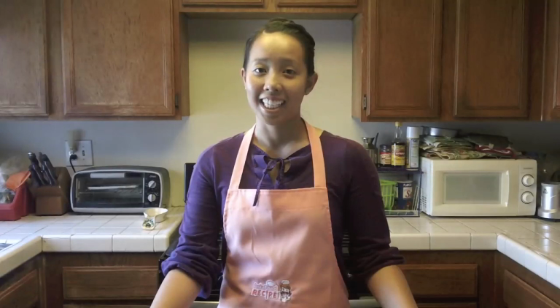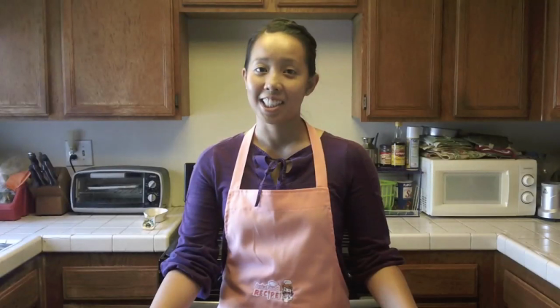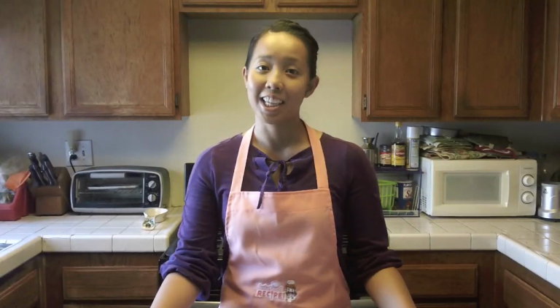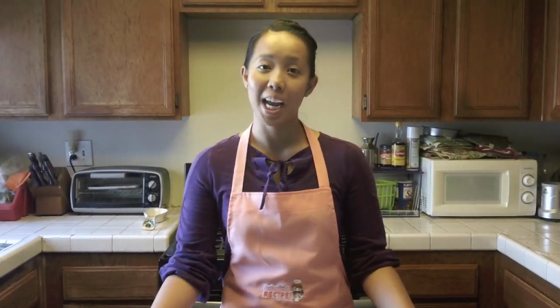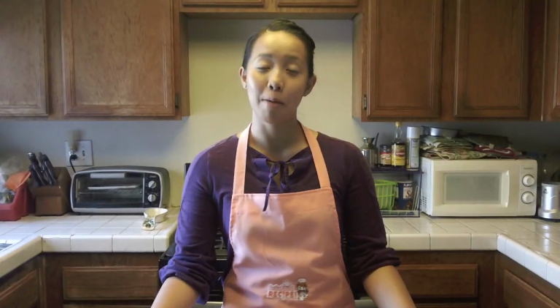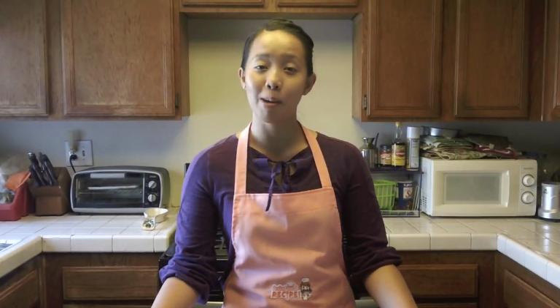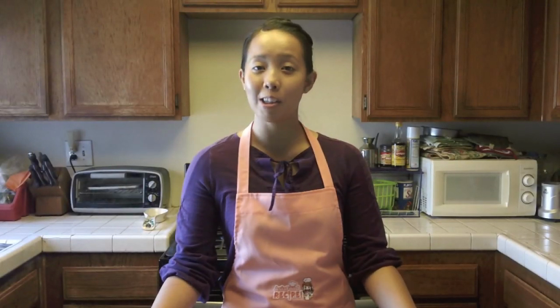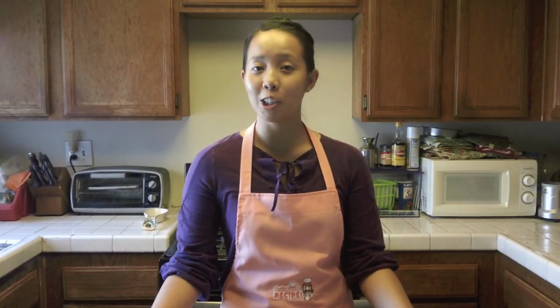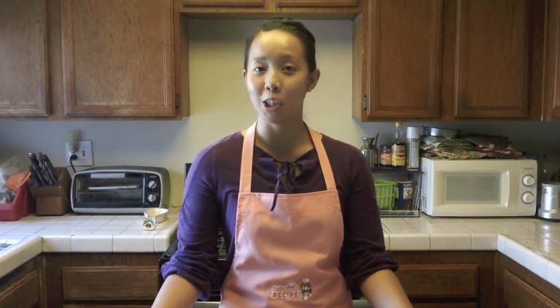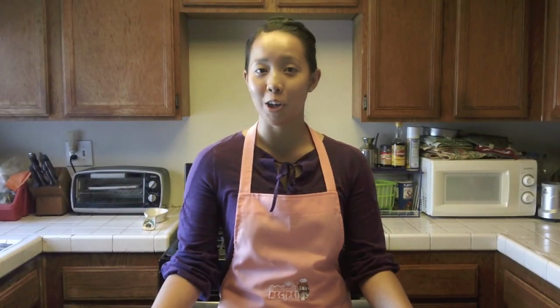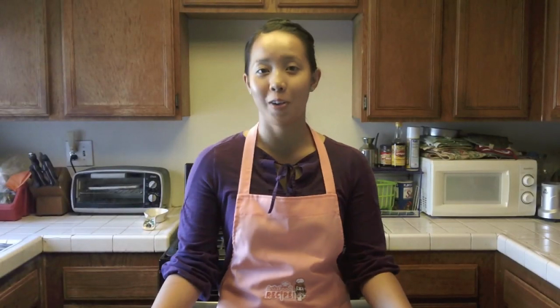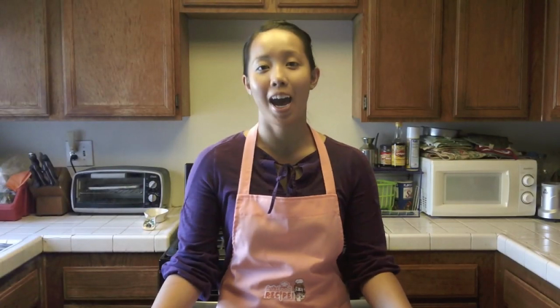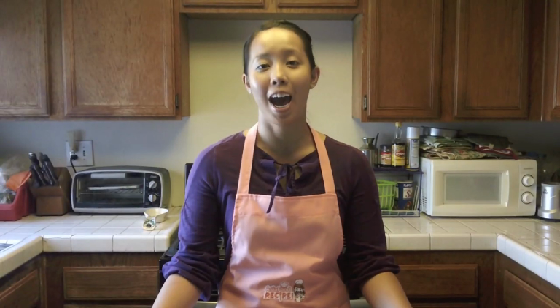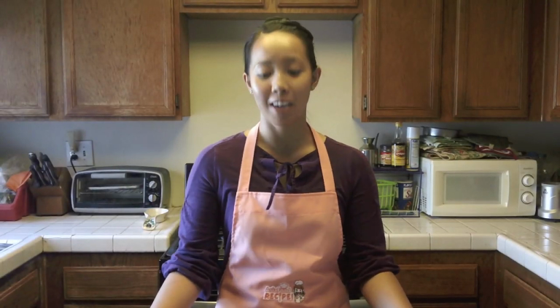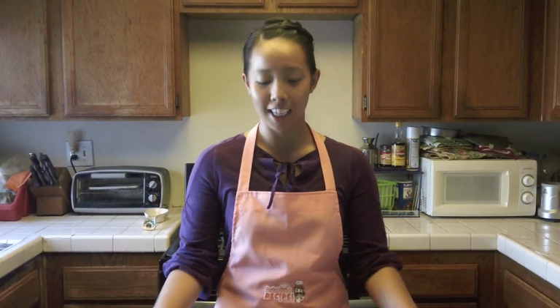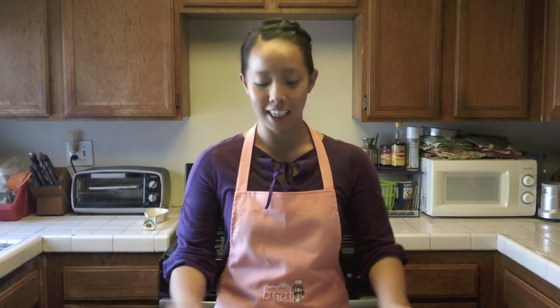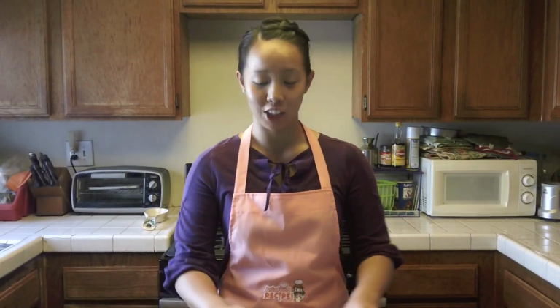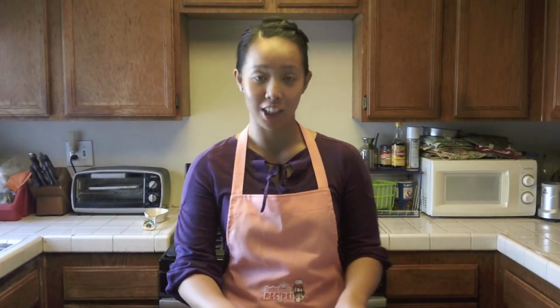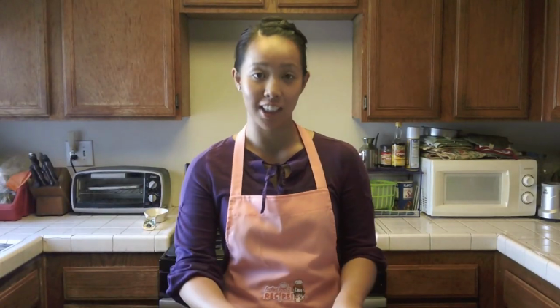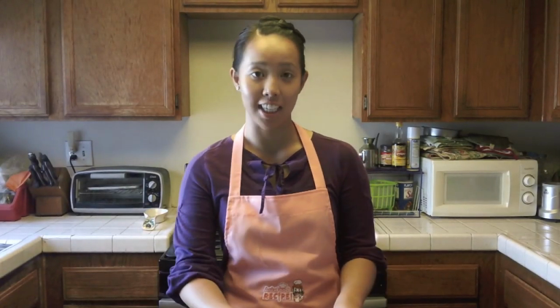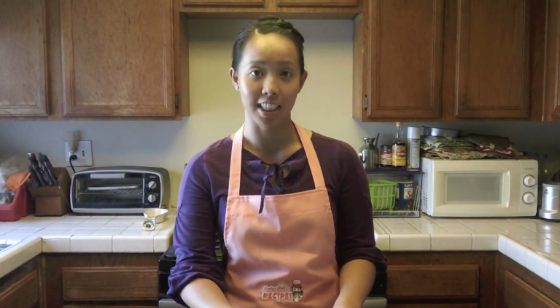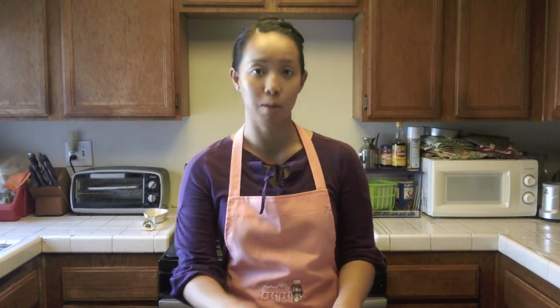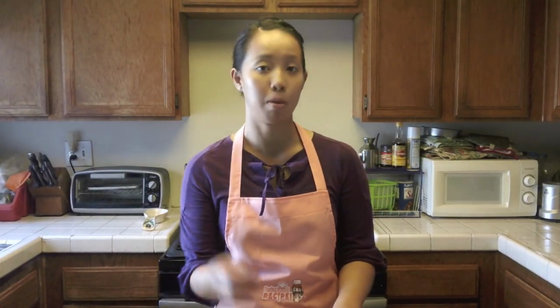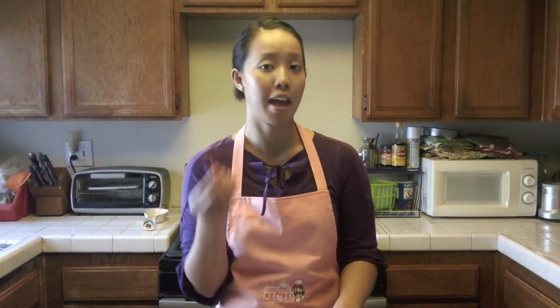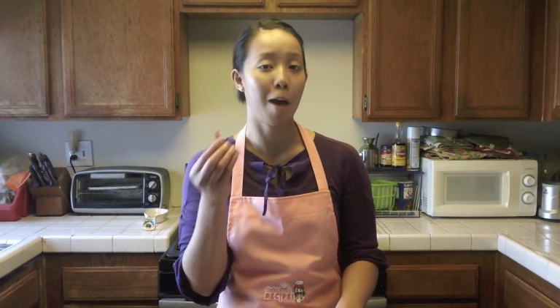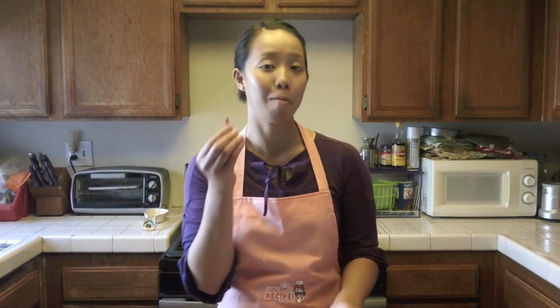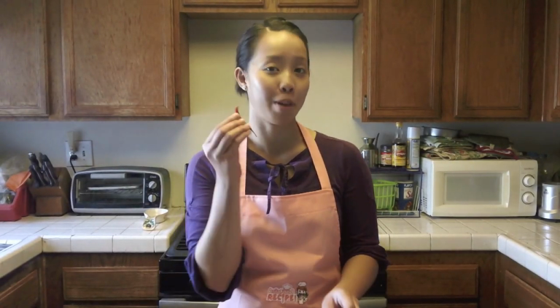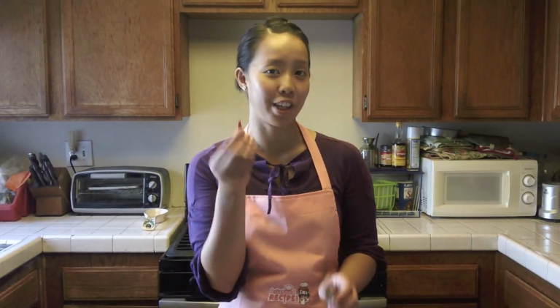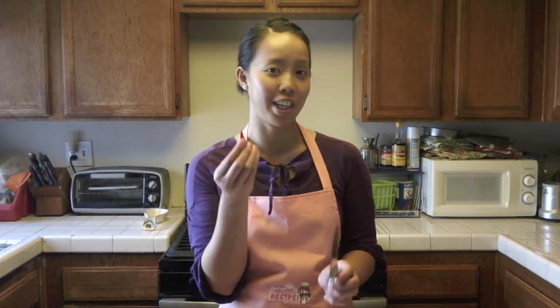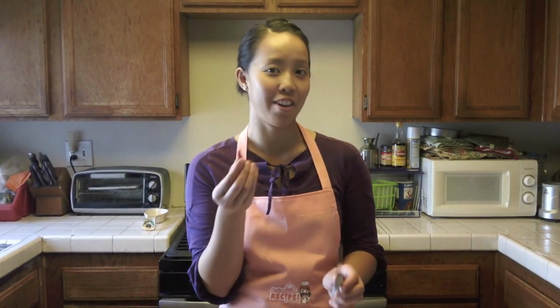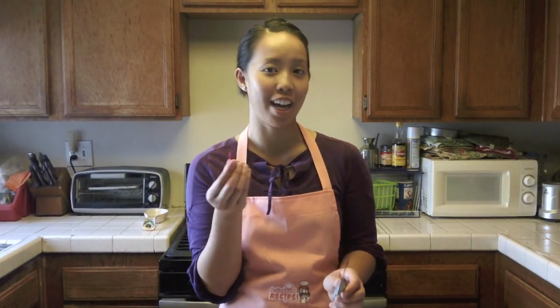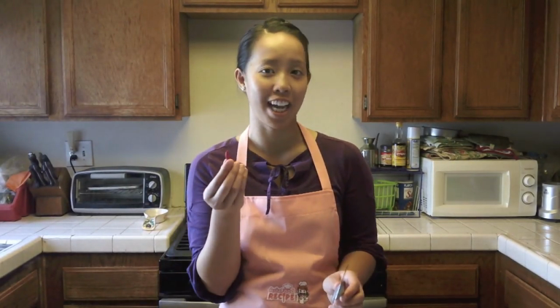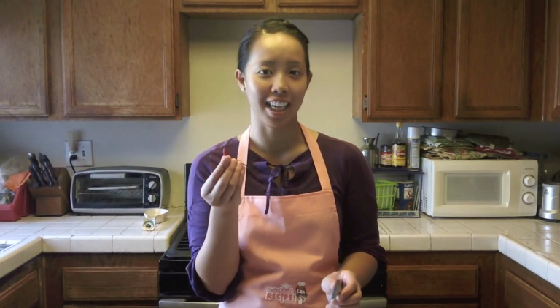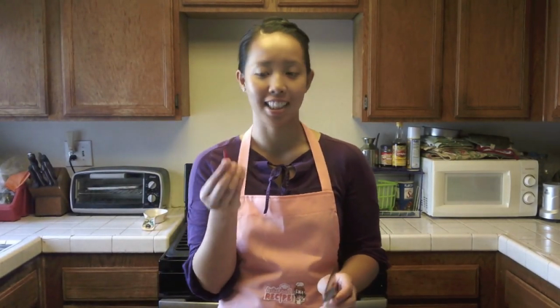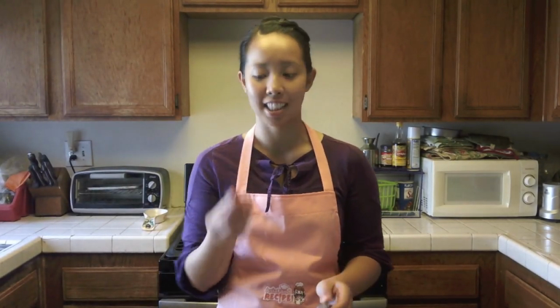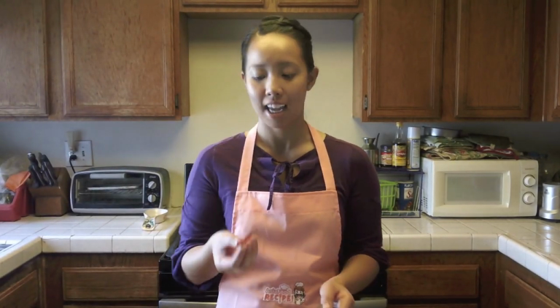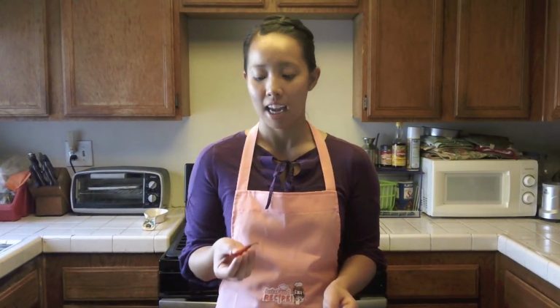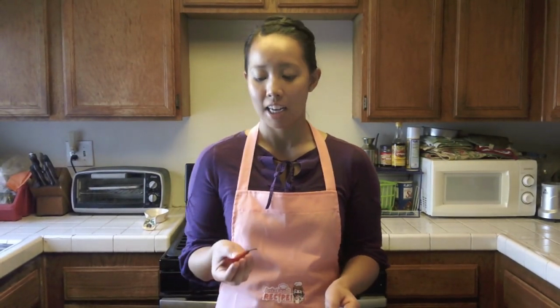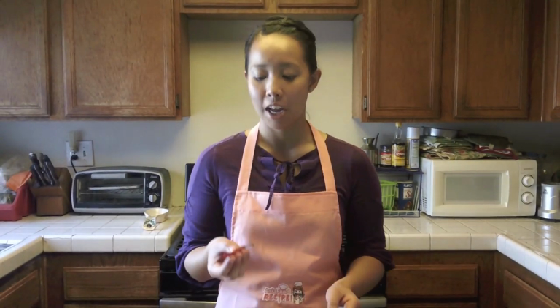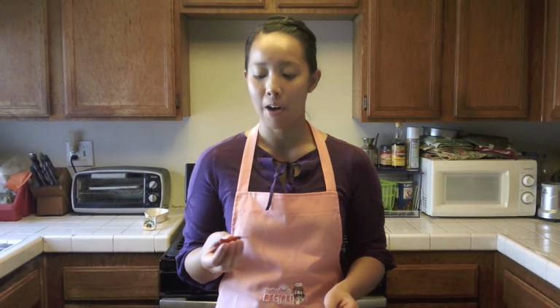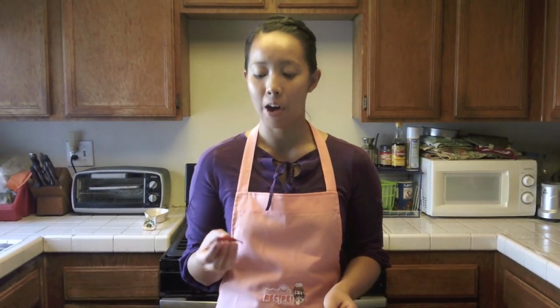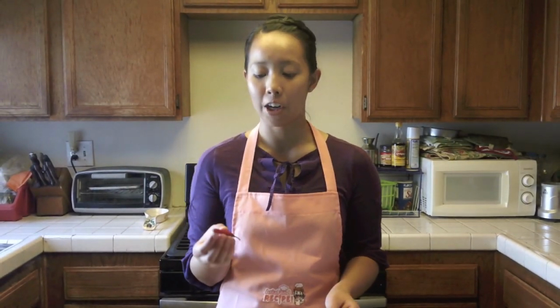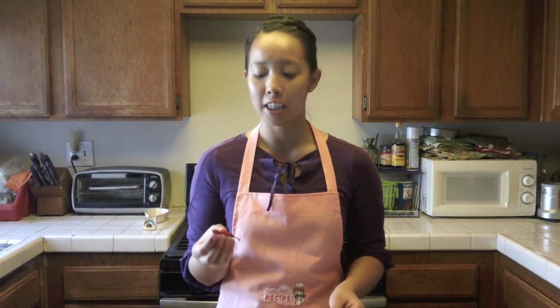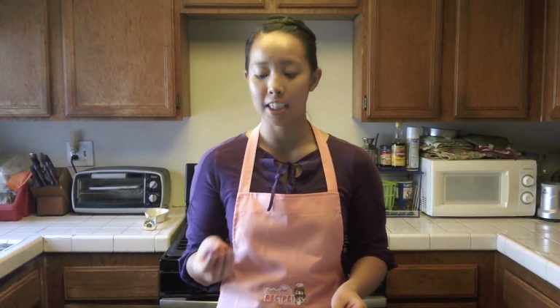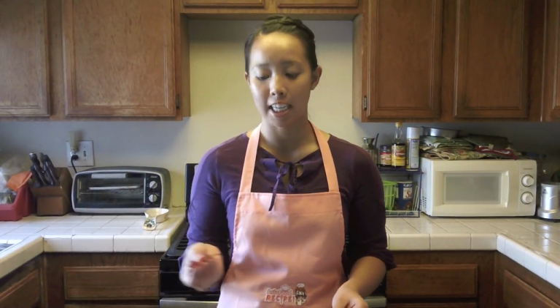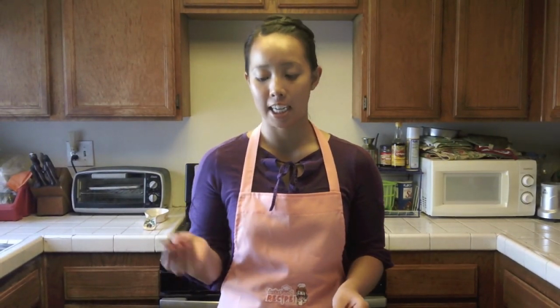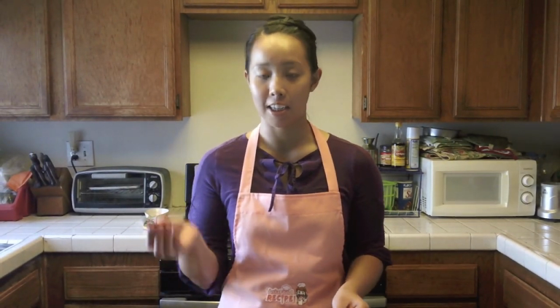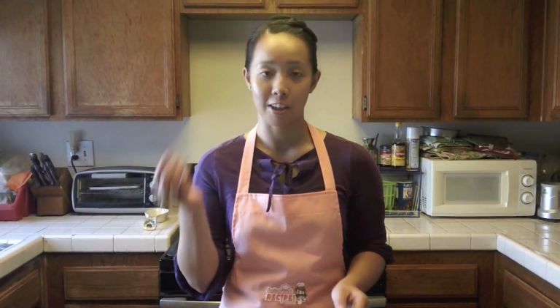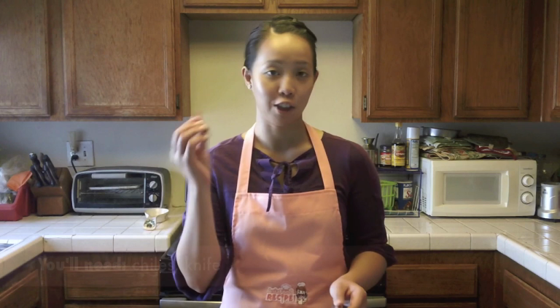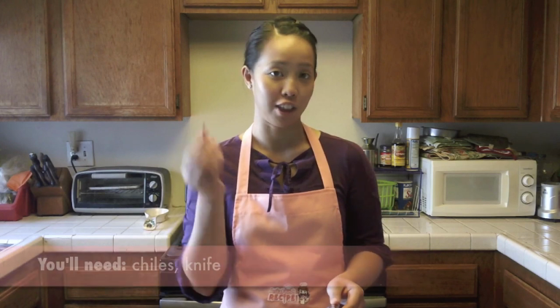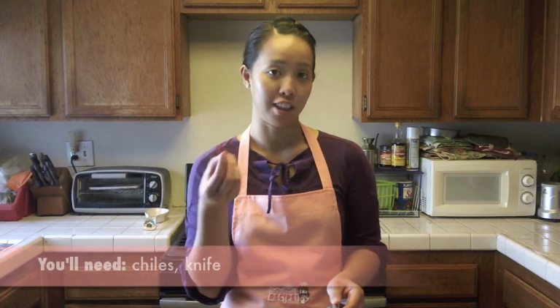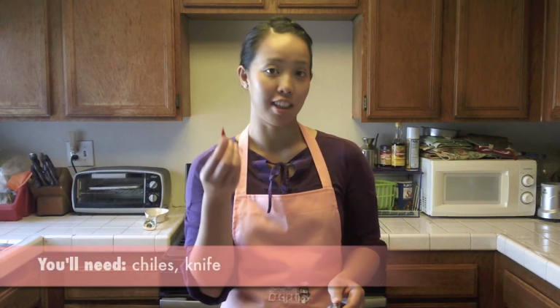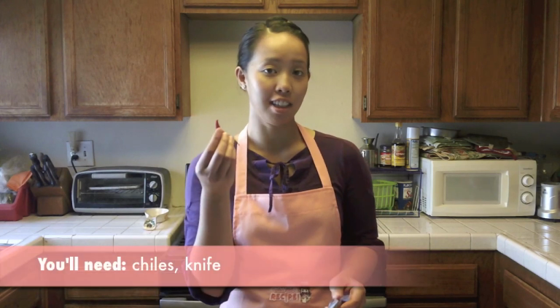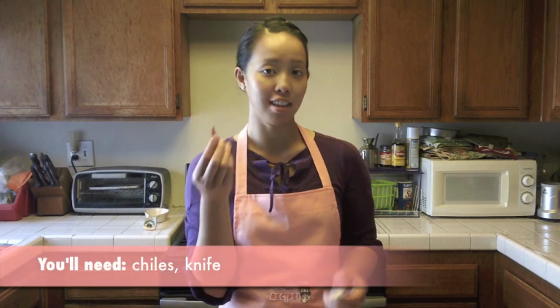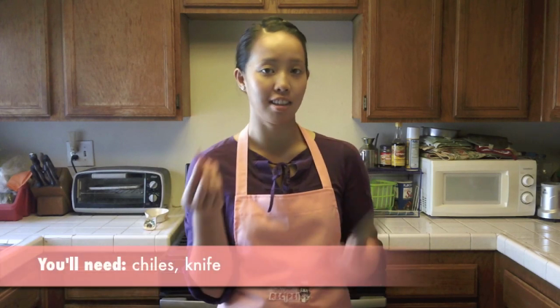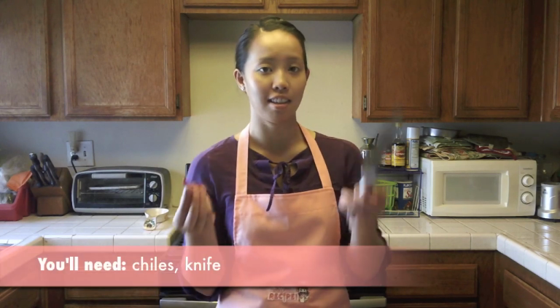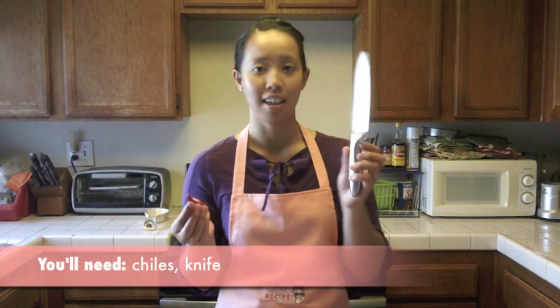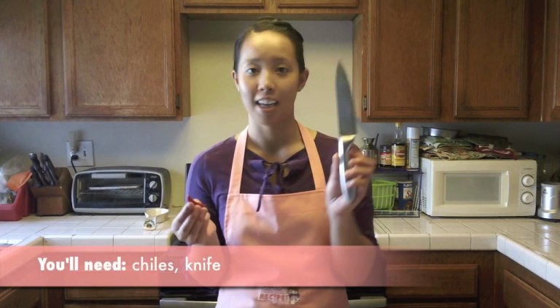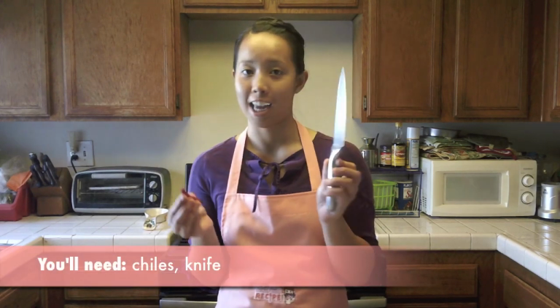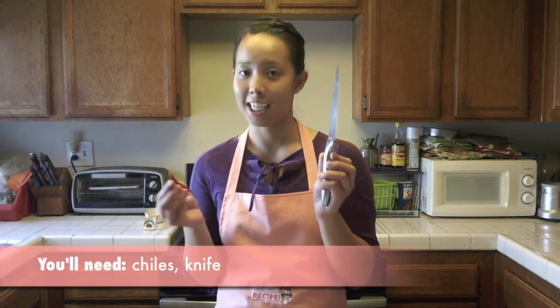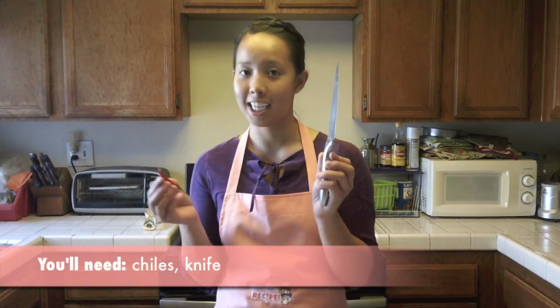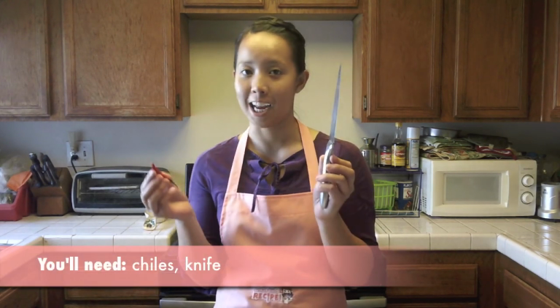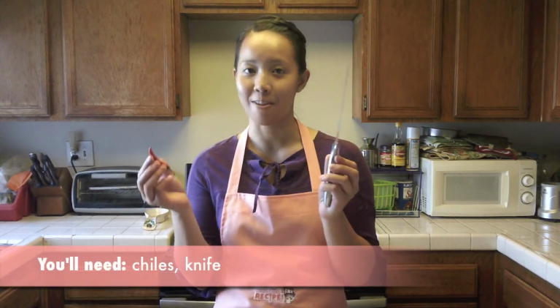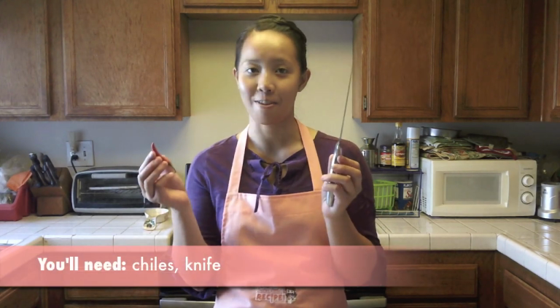Today I'm going to show you how to cut chilies without burning your hands. All you're going to need are chilies and a knife.